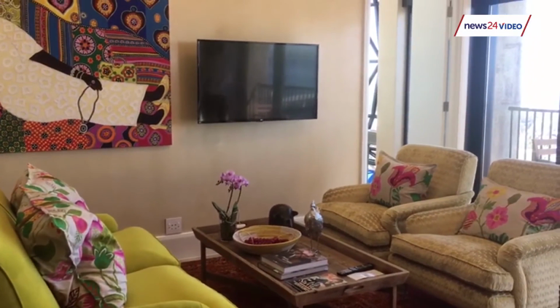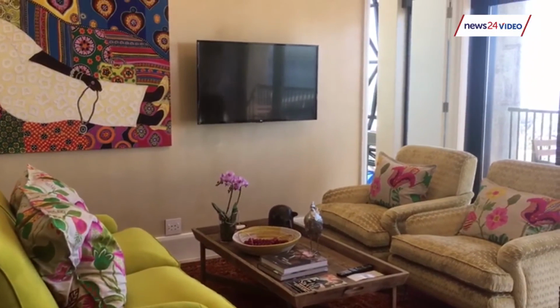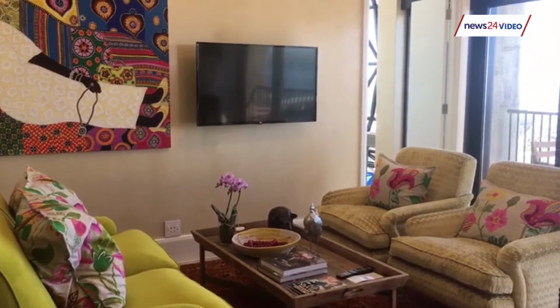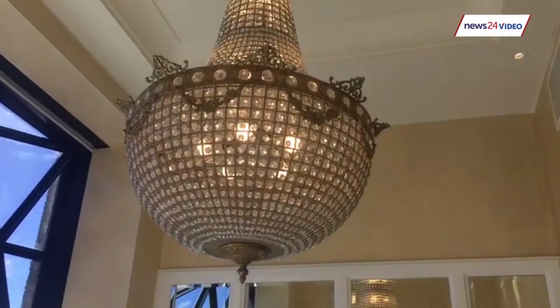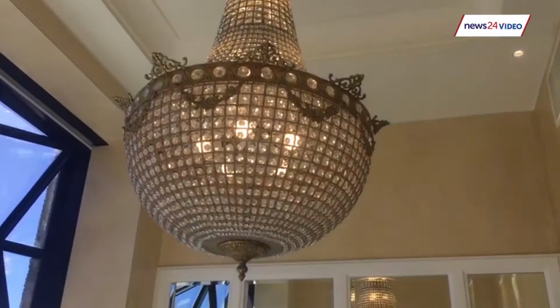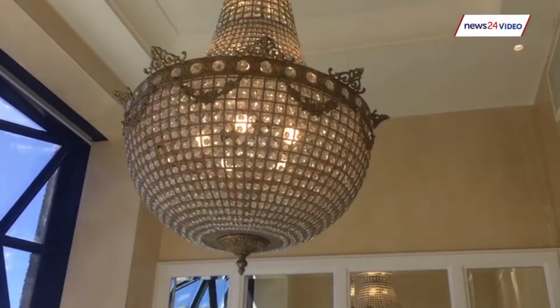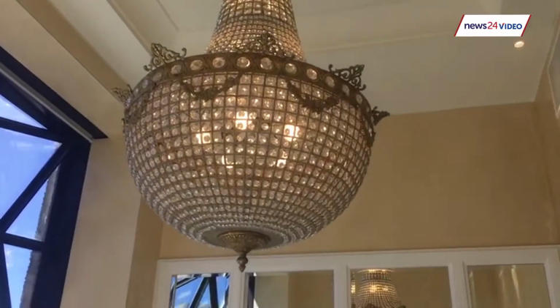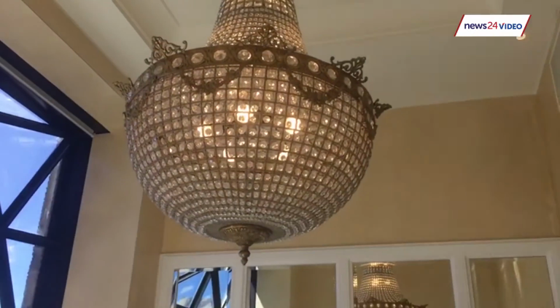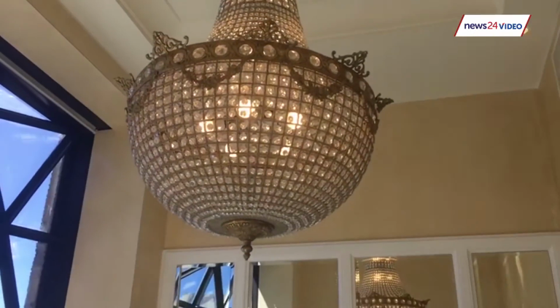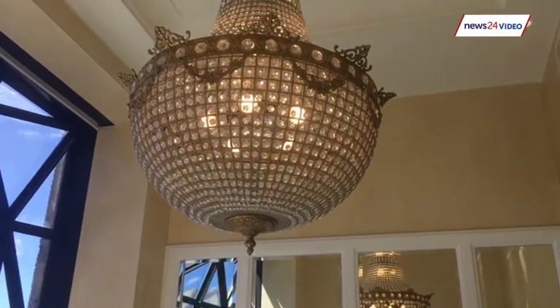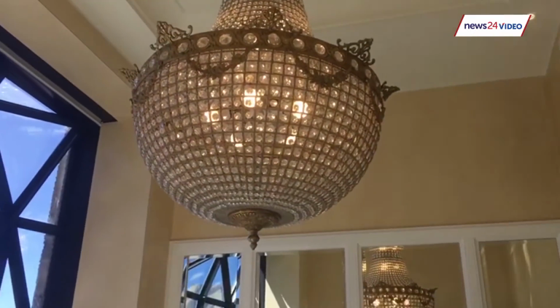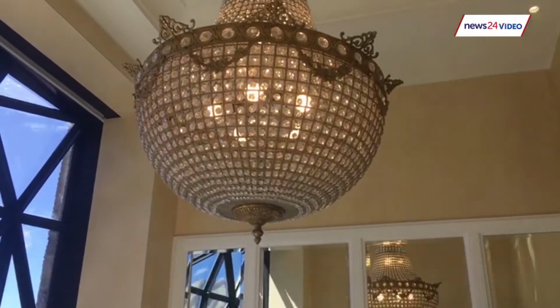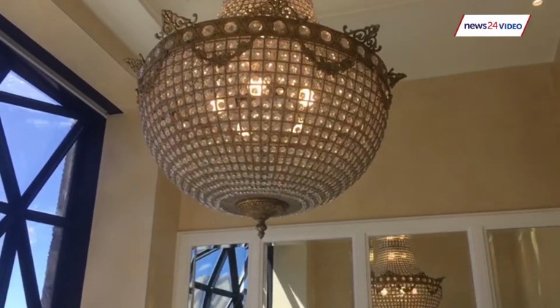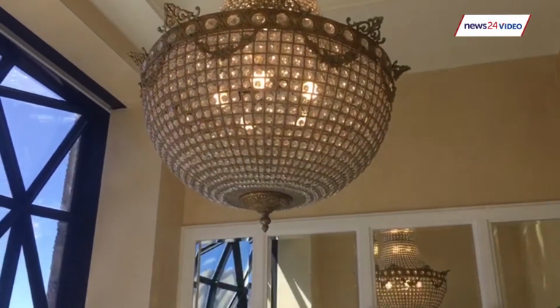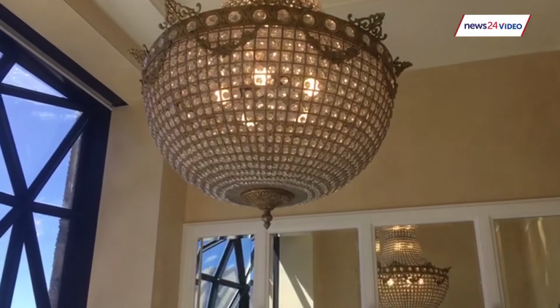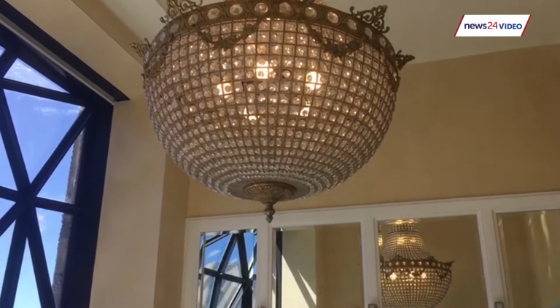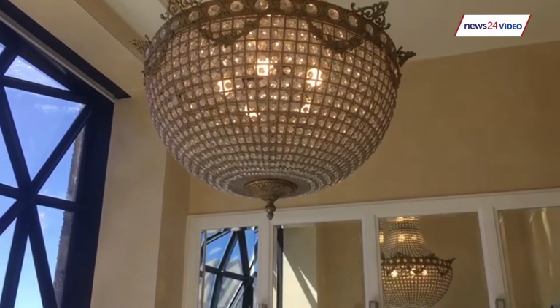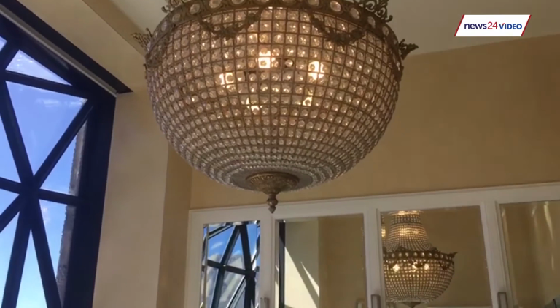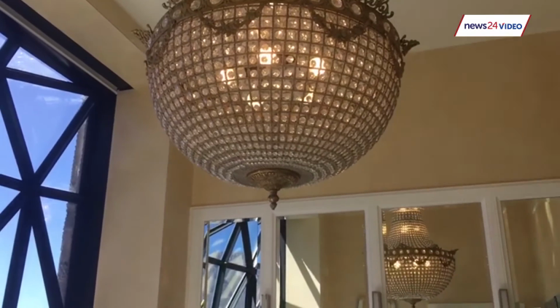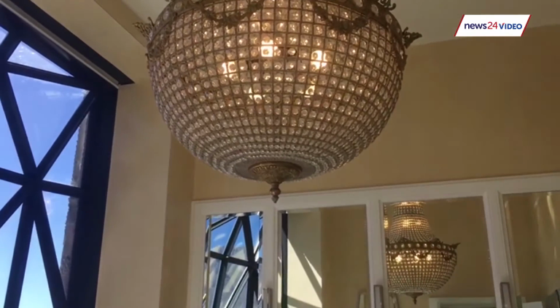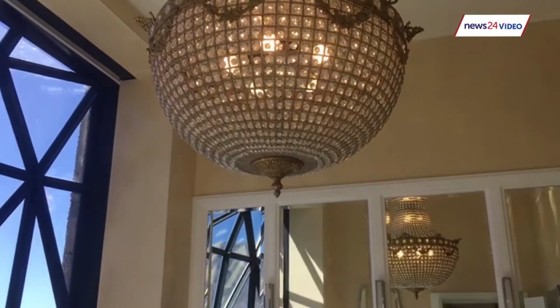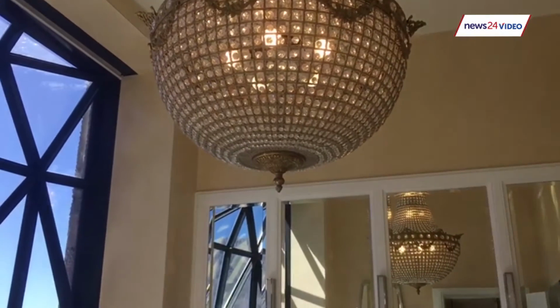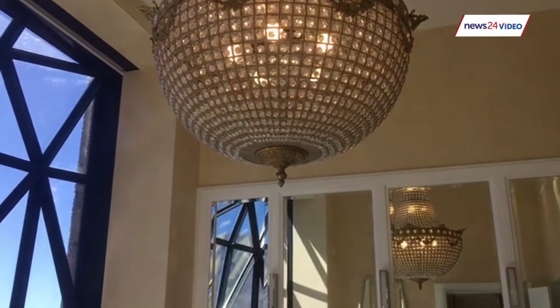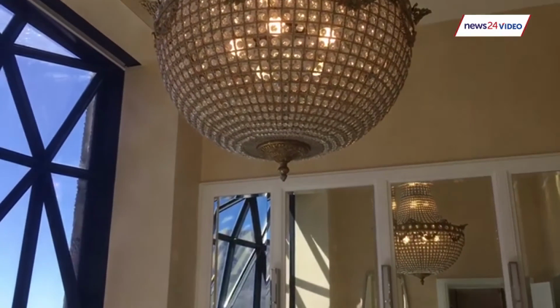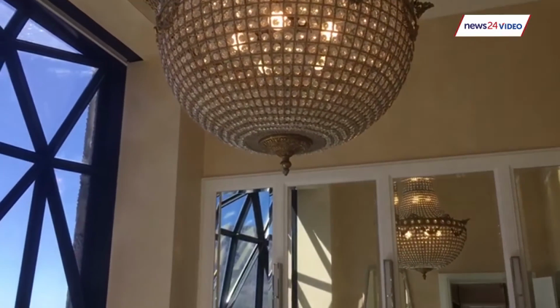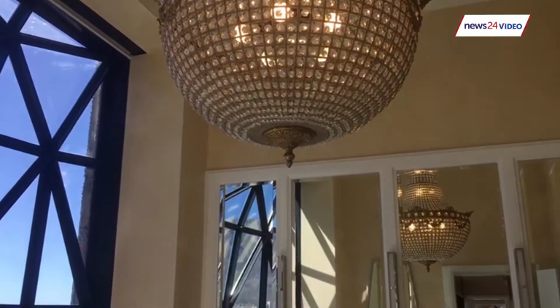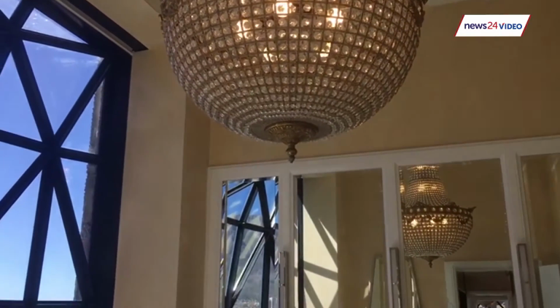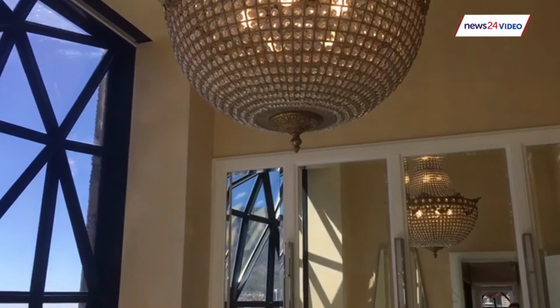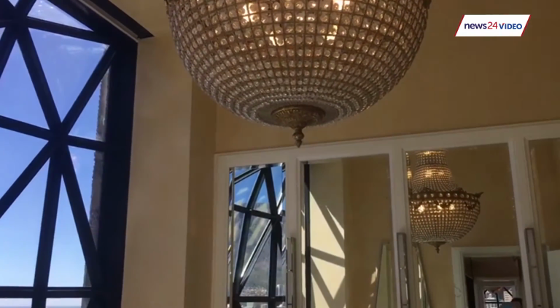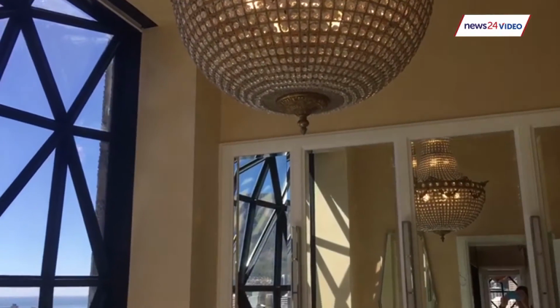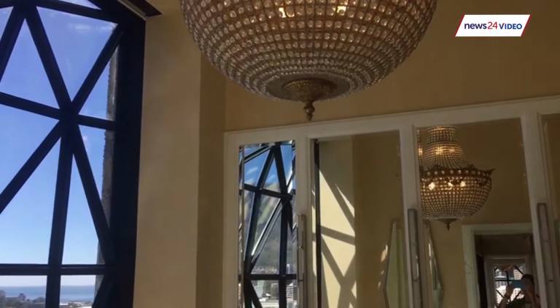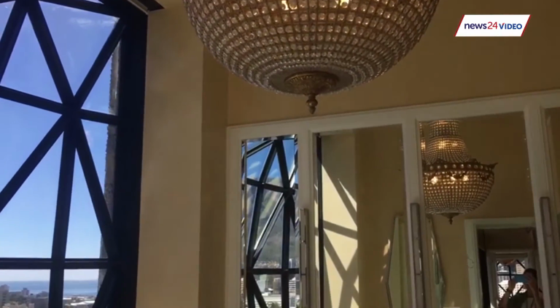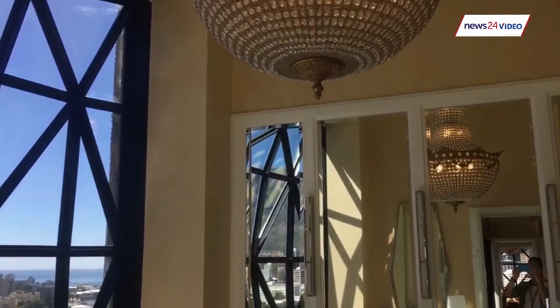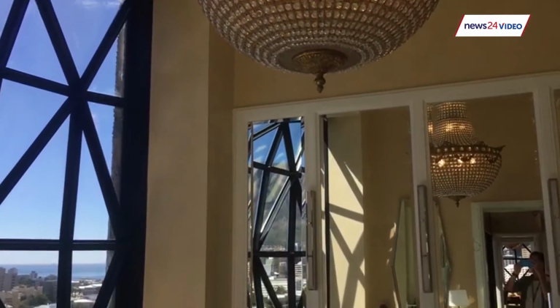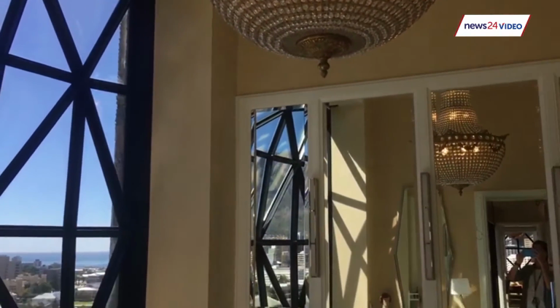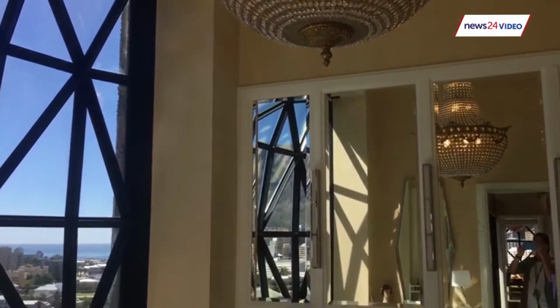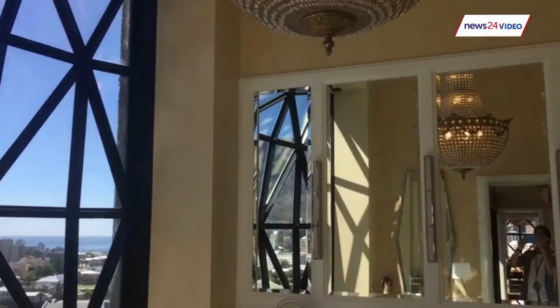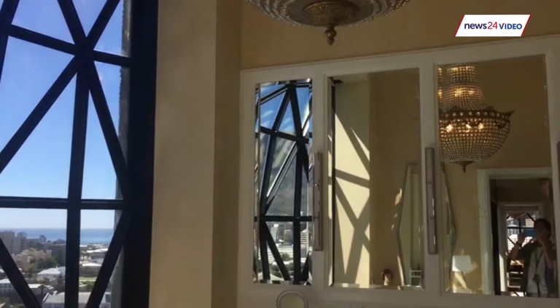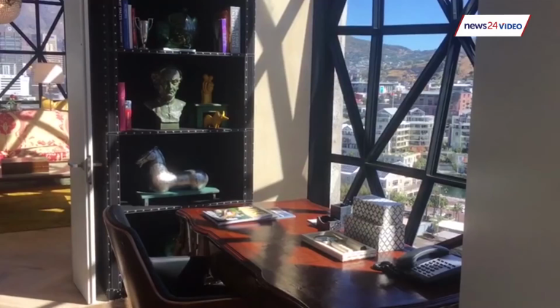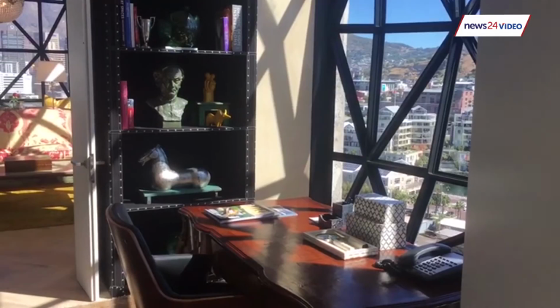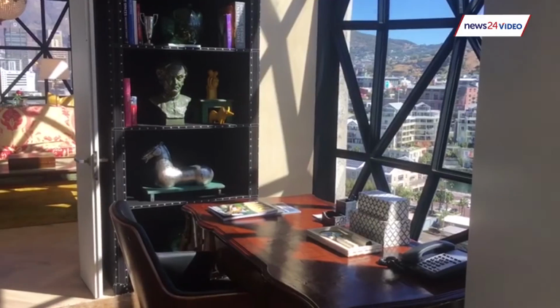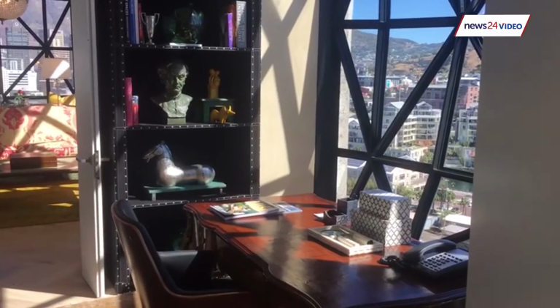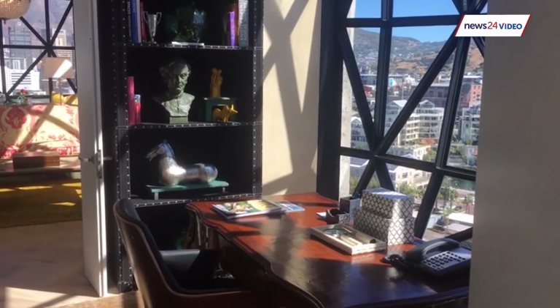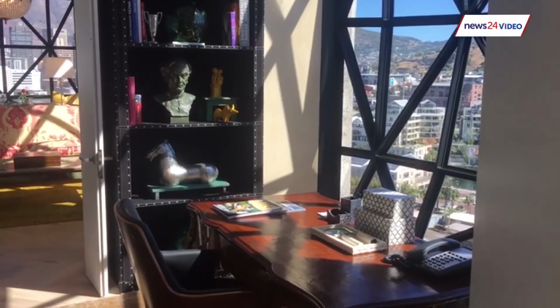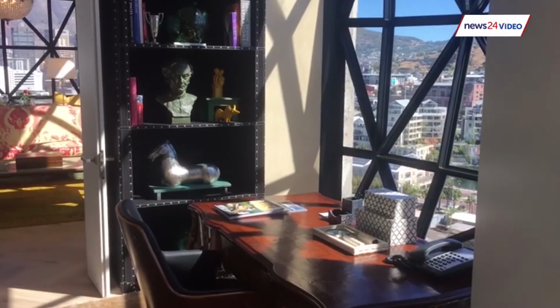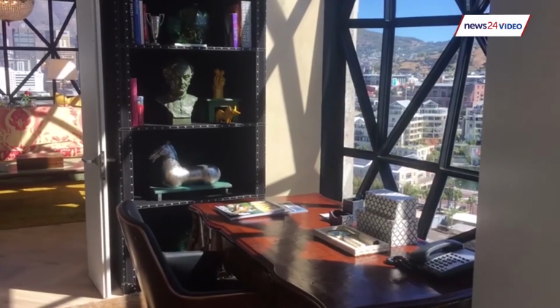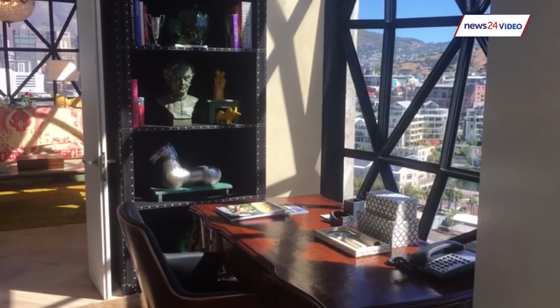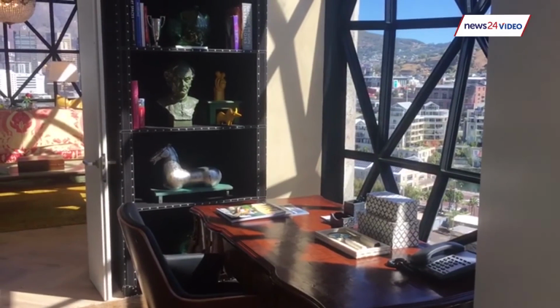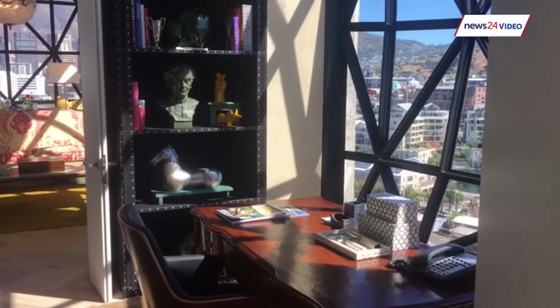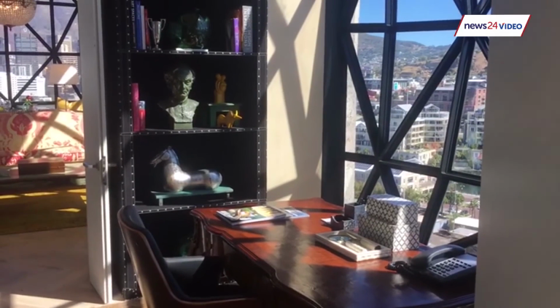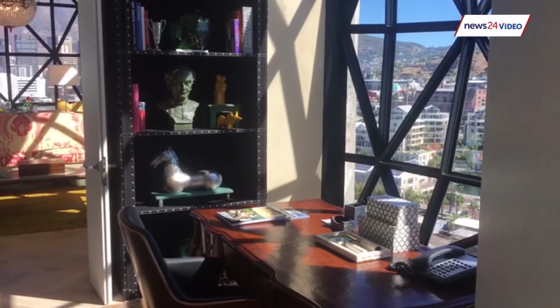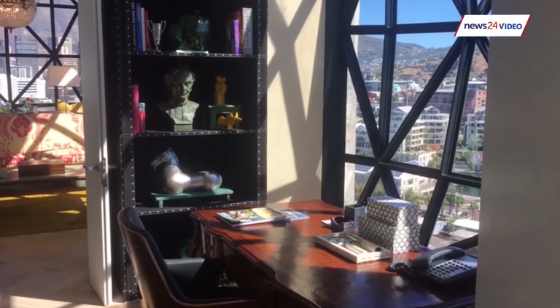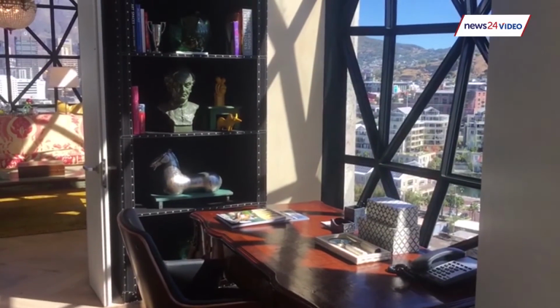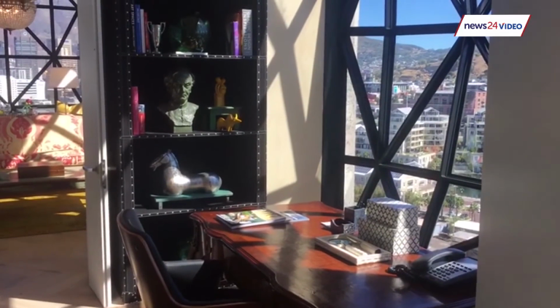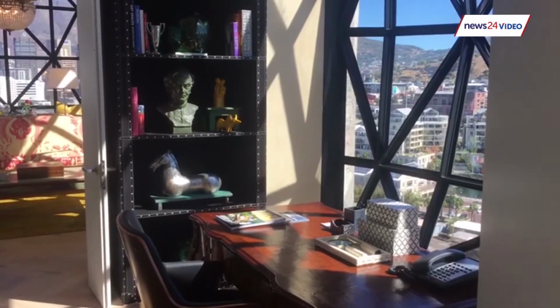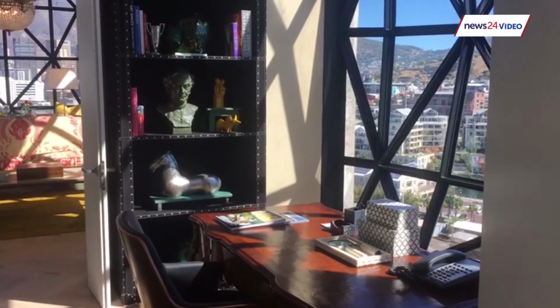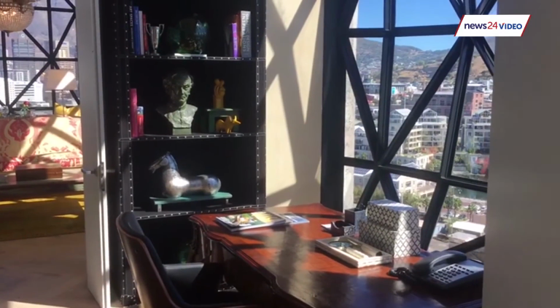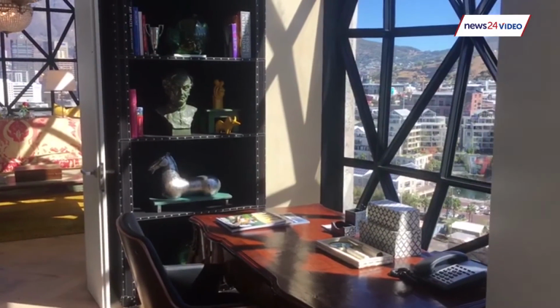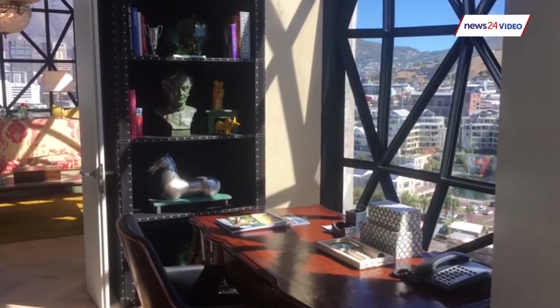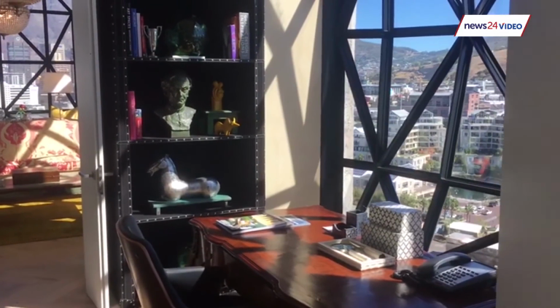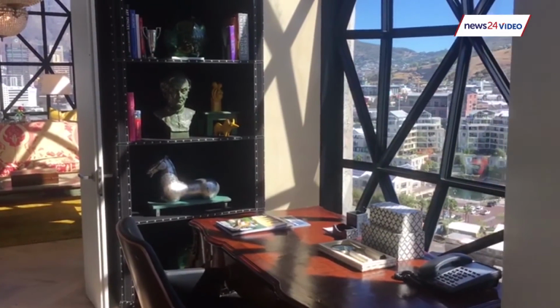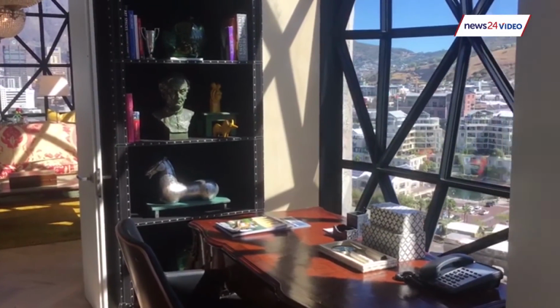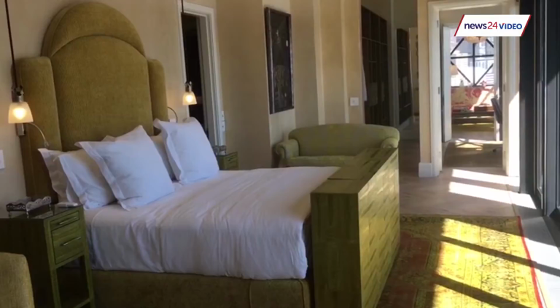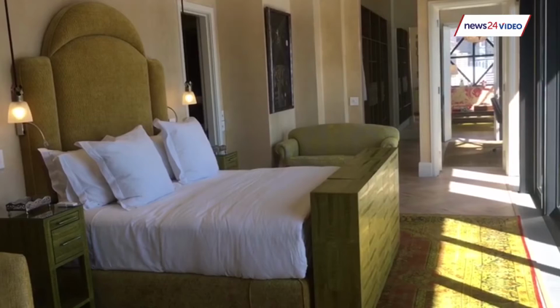The hotel sits above what will become Zeitz MOCAA, which is going to be the Museum of Contemporary African Art.